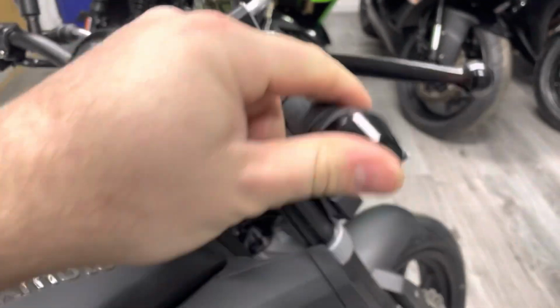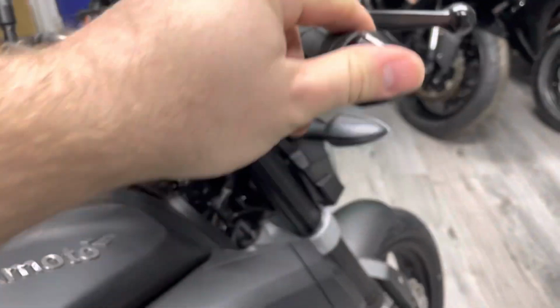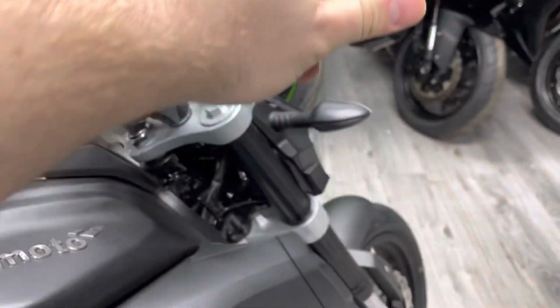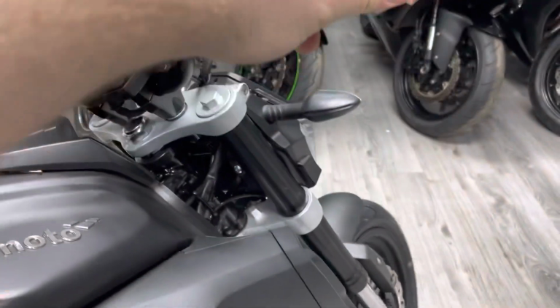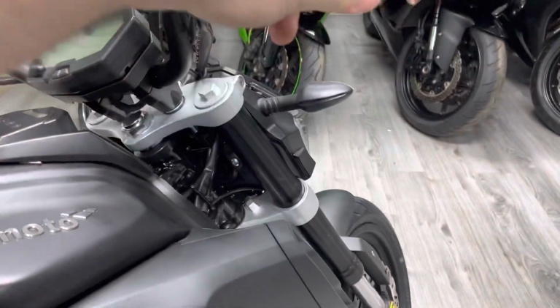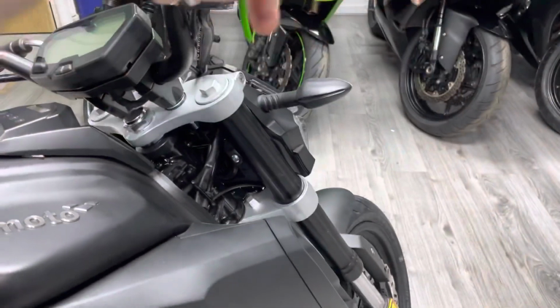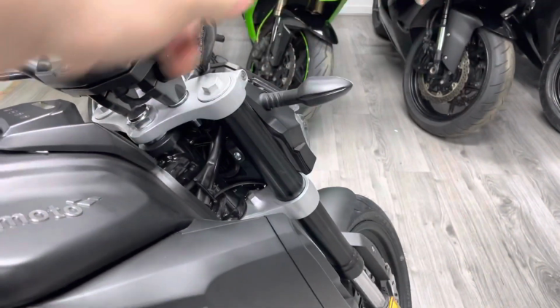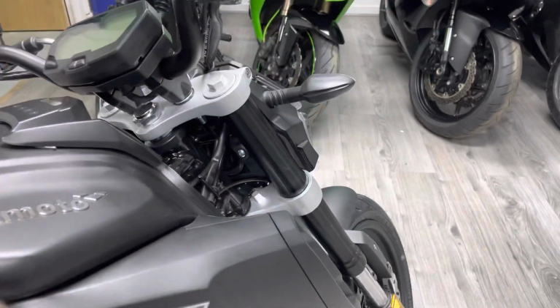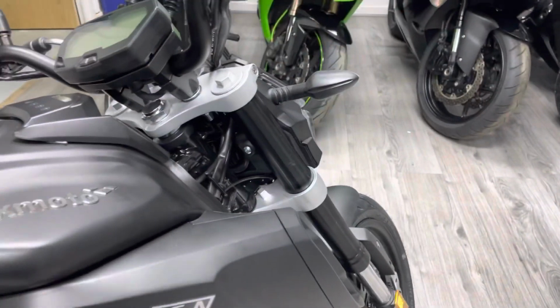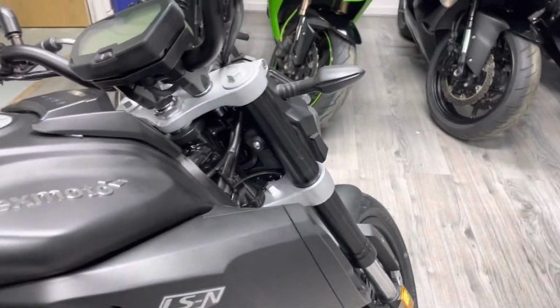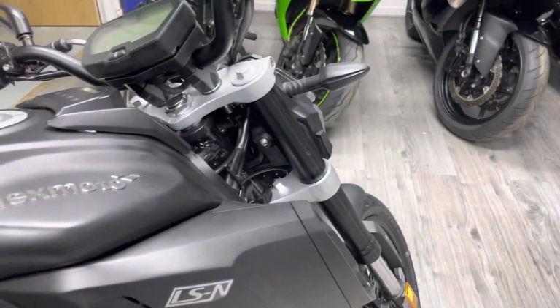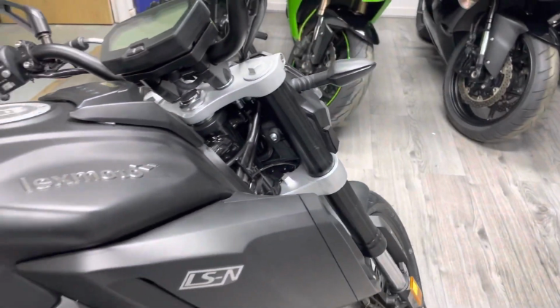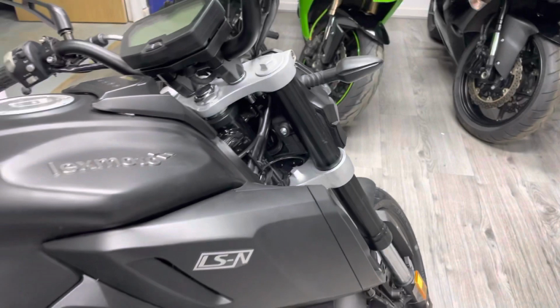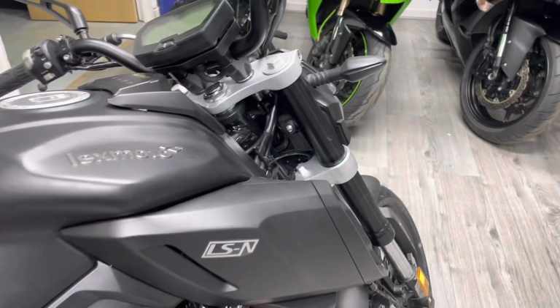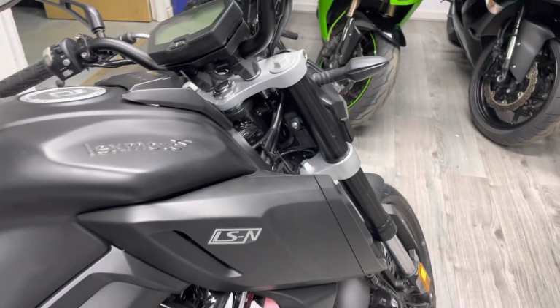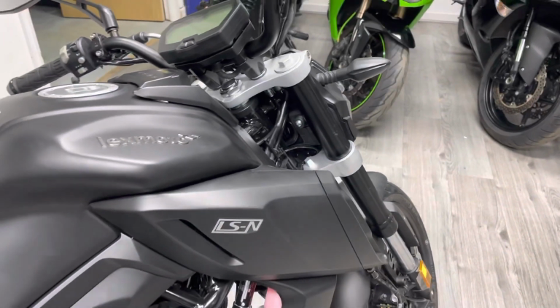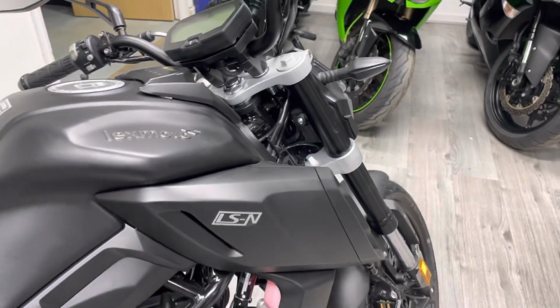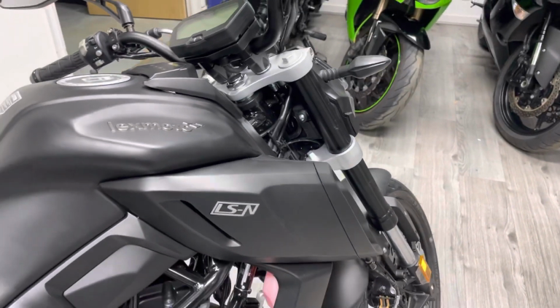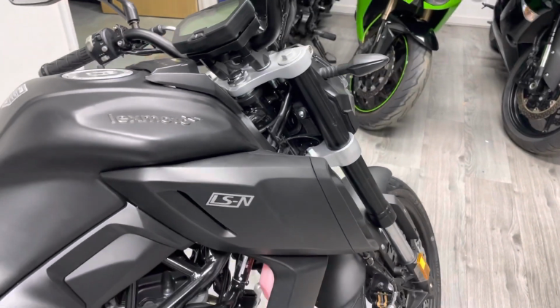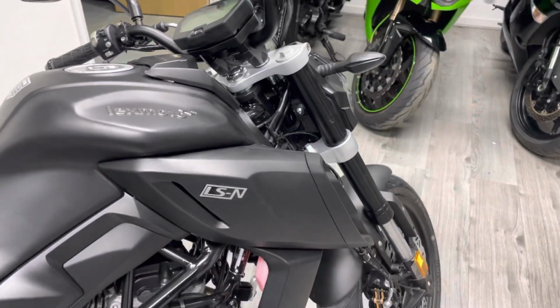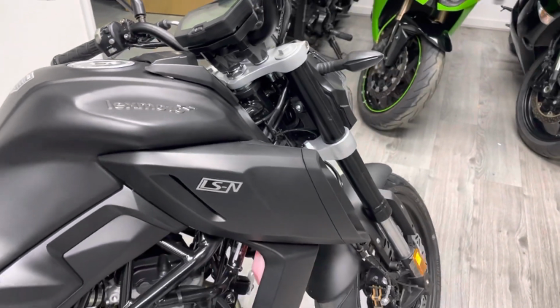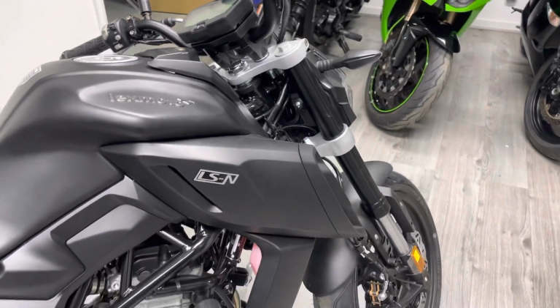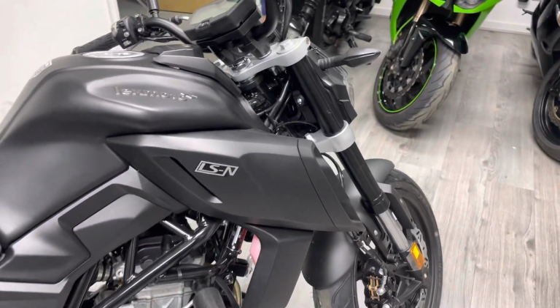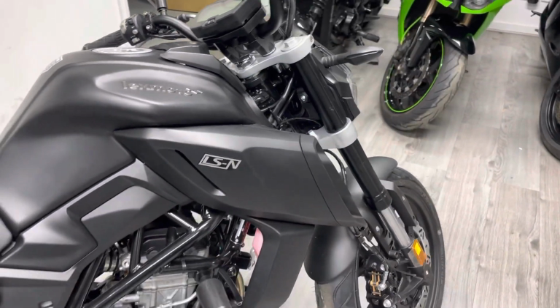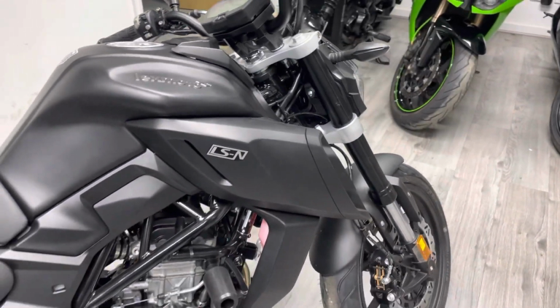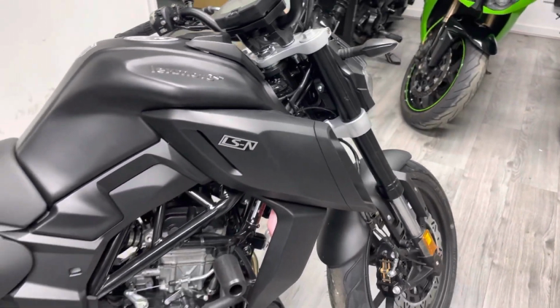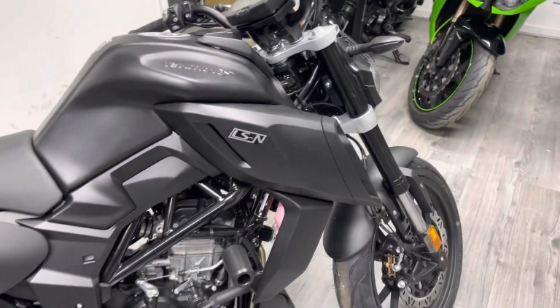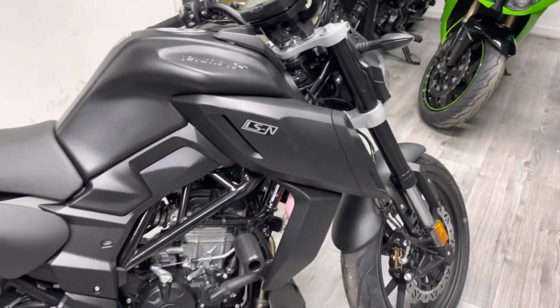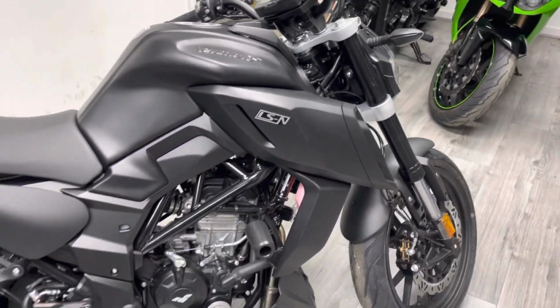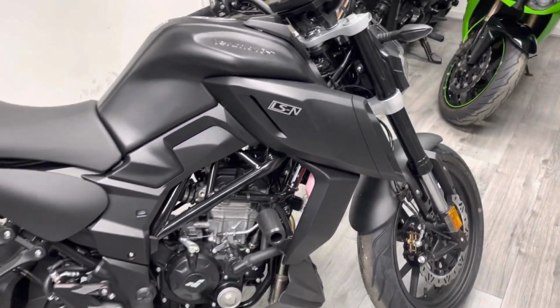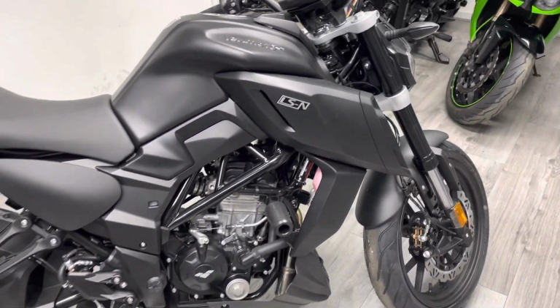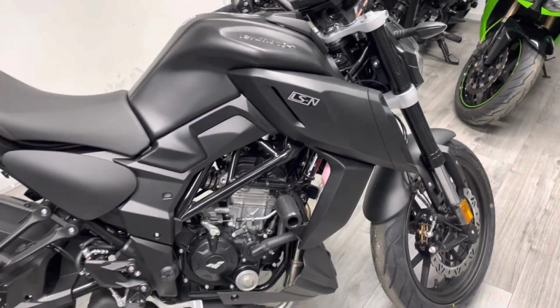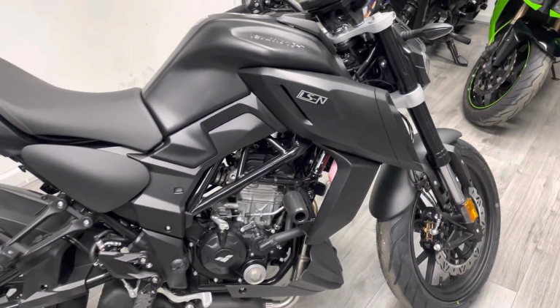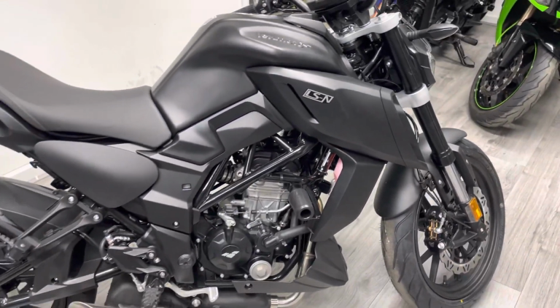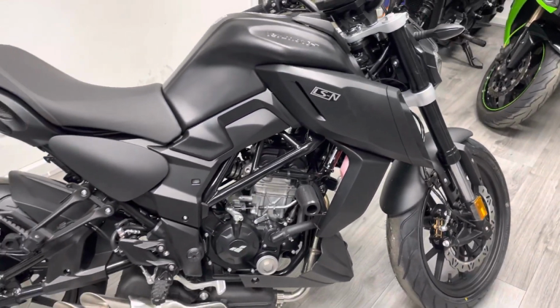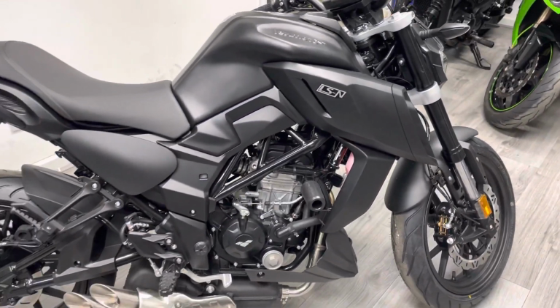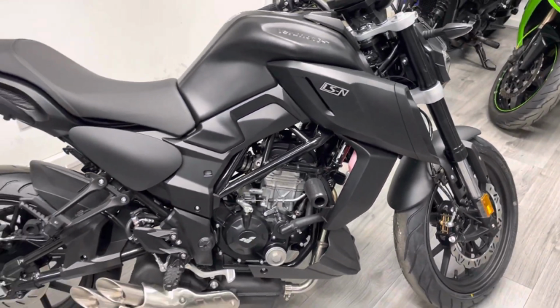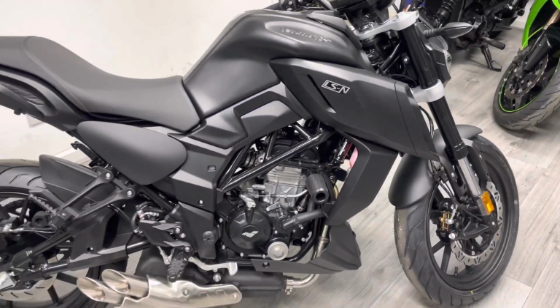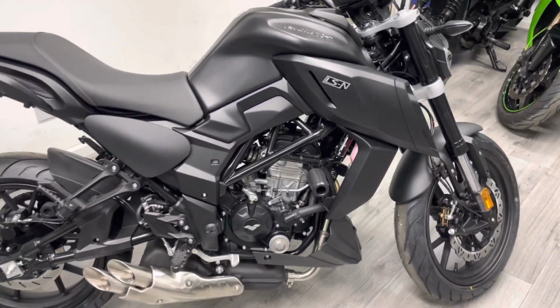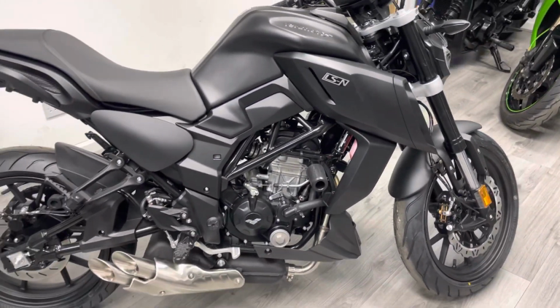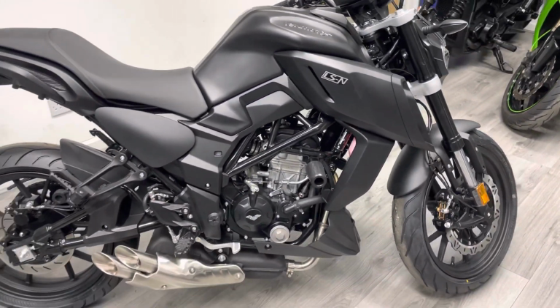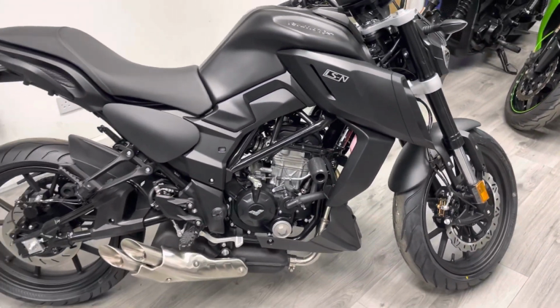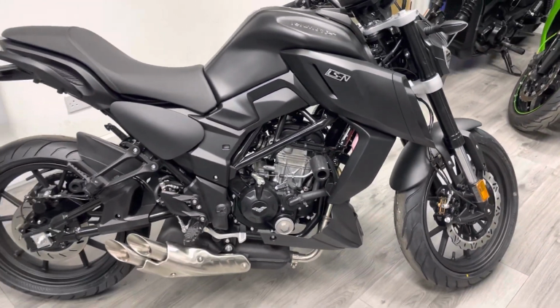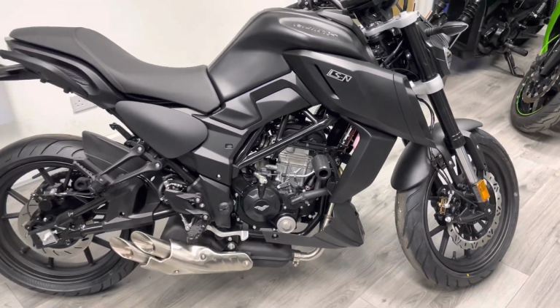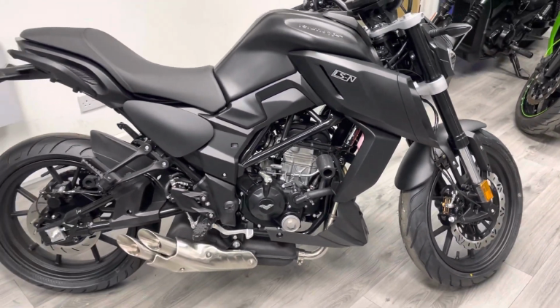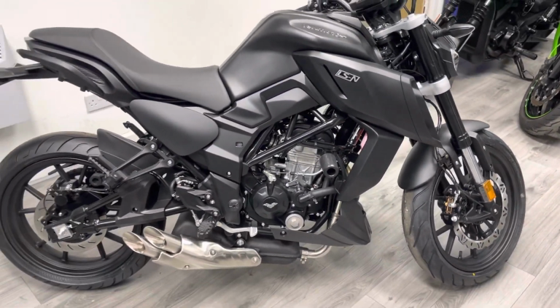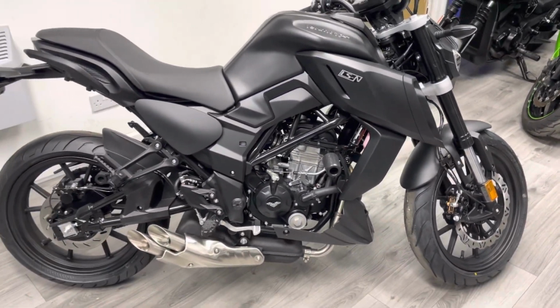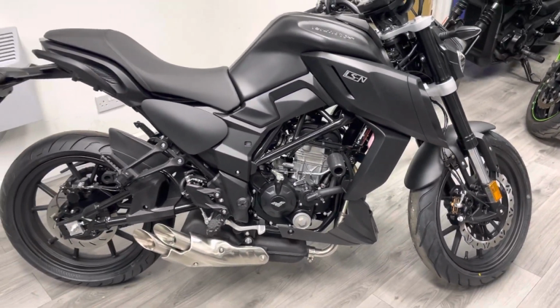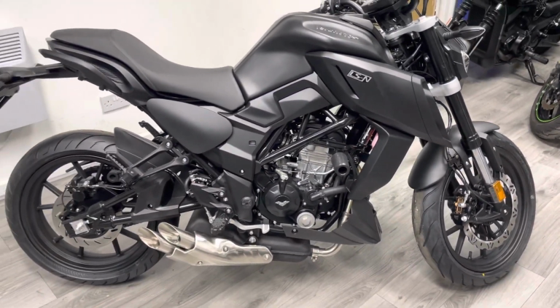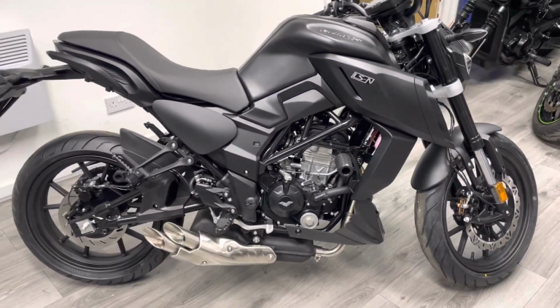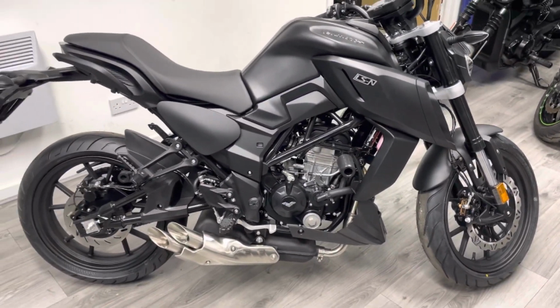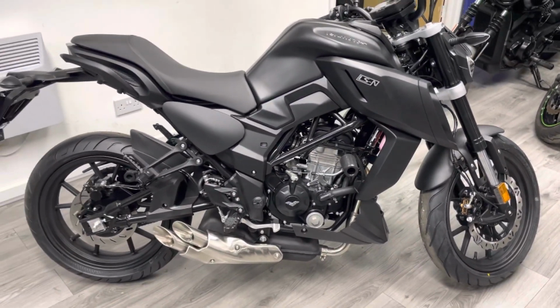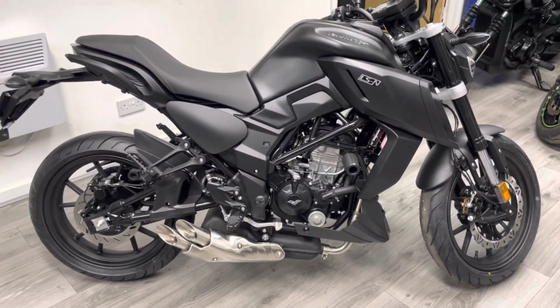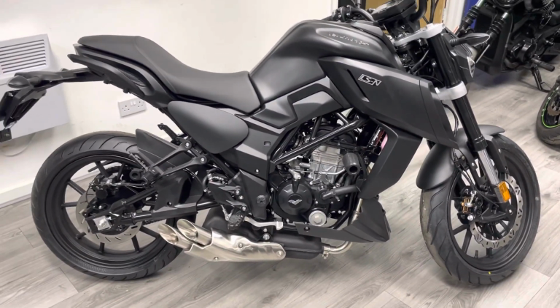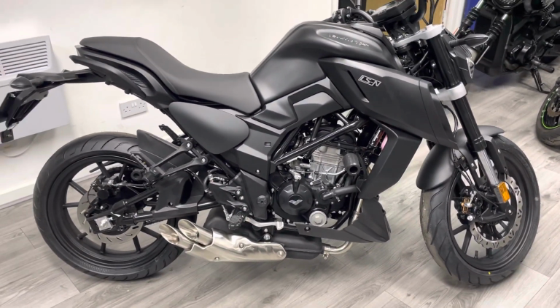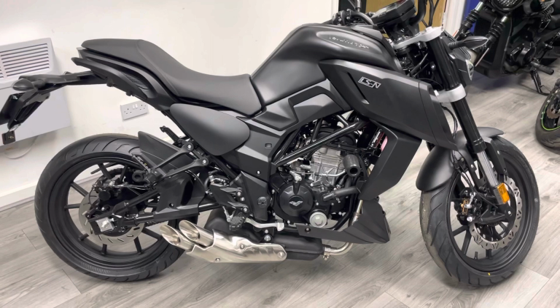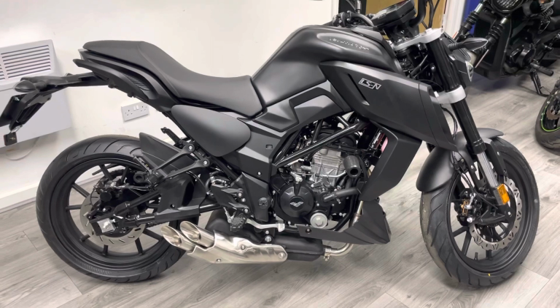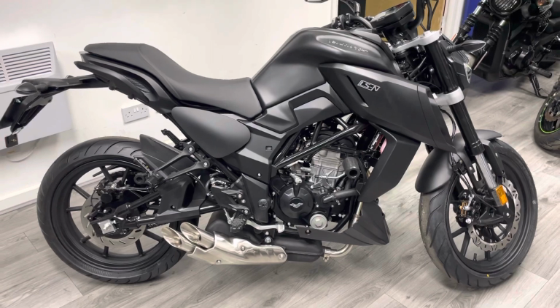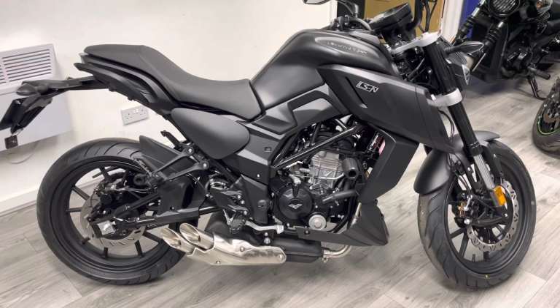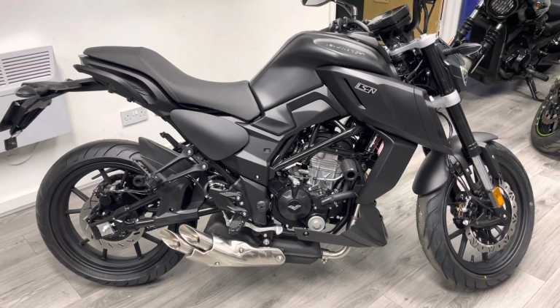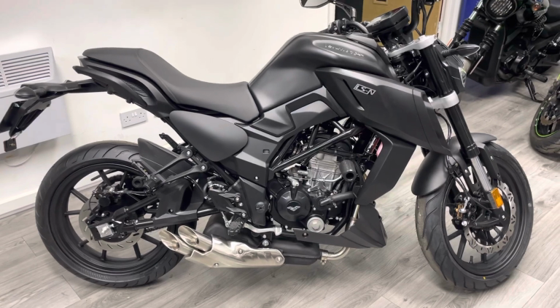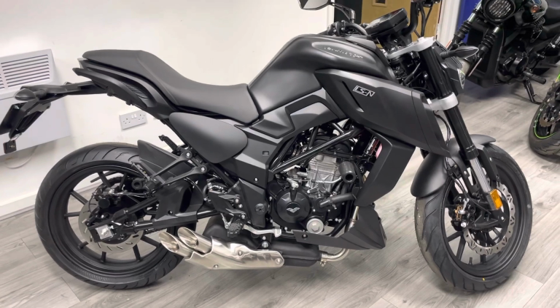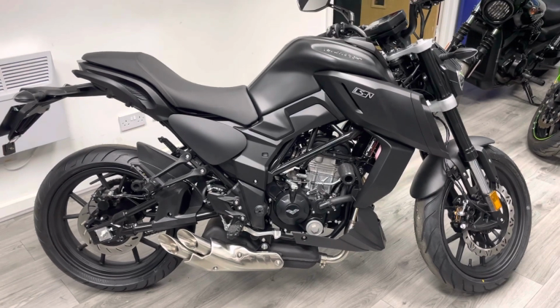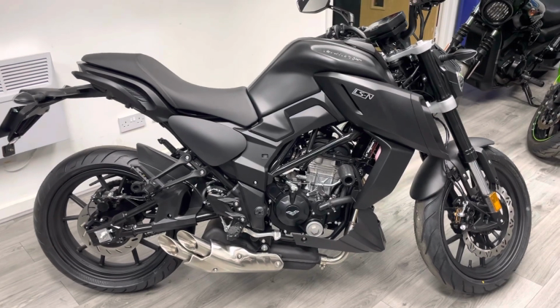Sounds pretty cool I think. Eventually most people will probably choose to transition to a side-slung exhaust, but it does look very cool as standard.